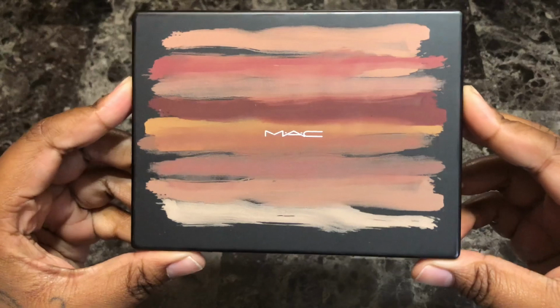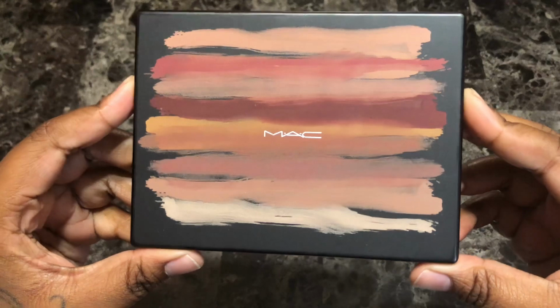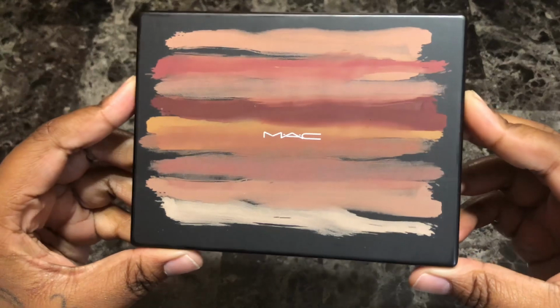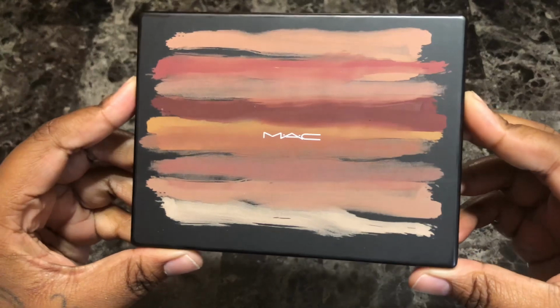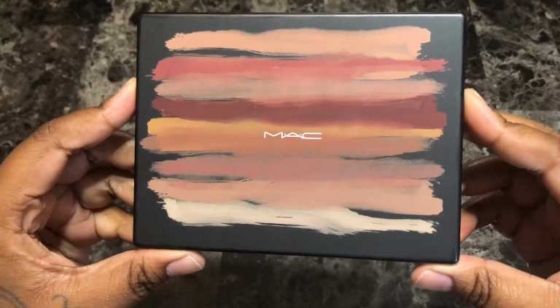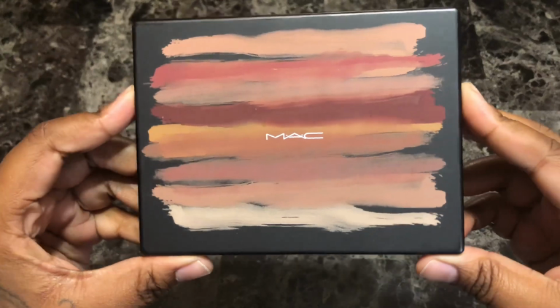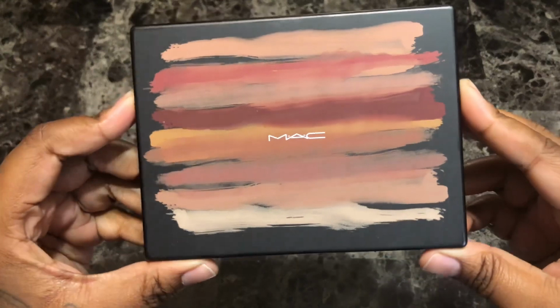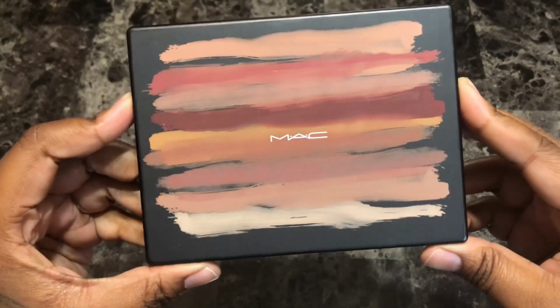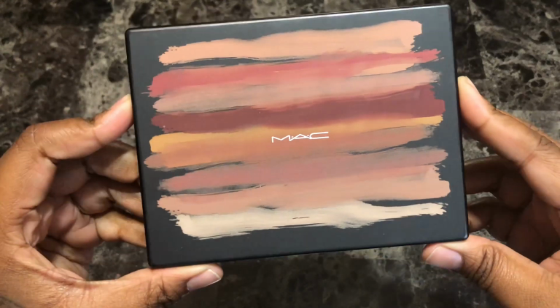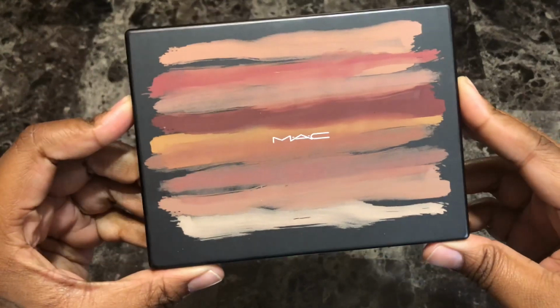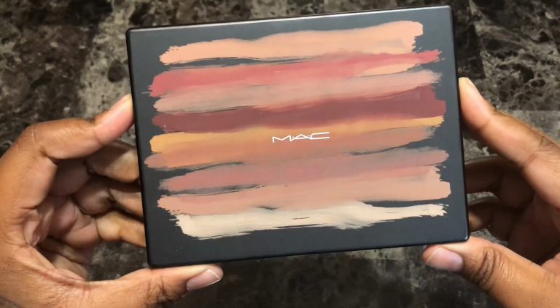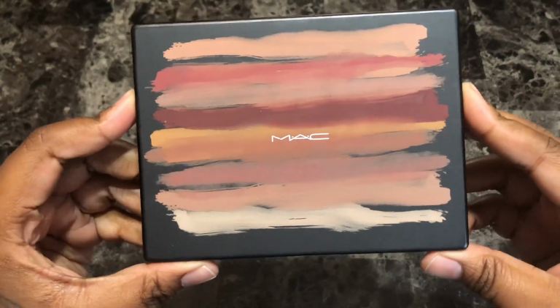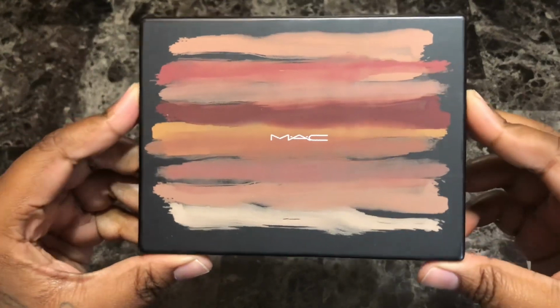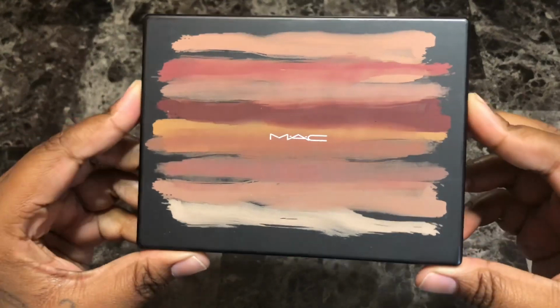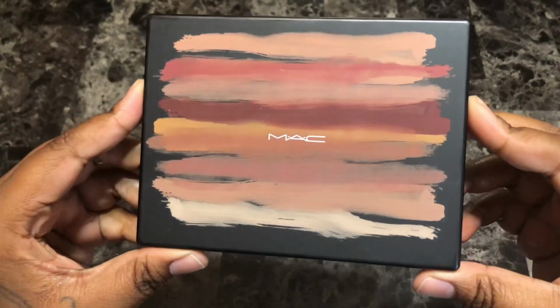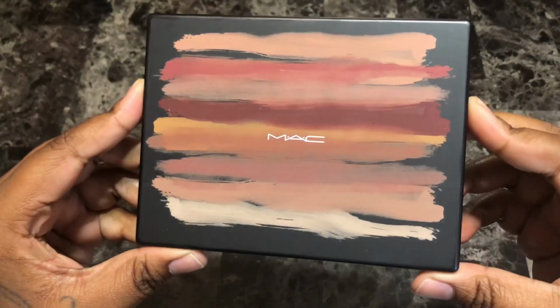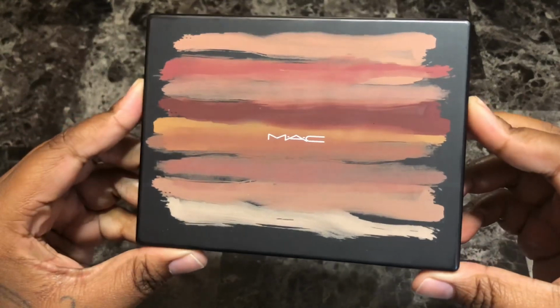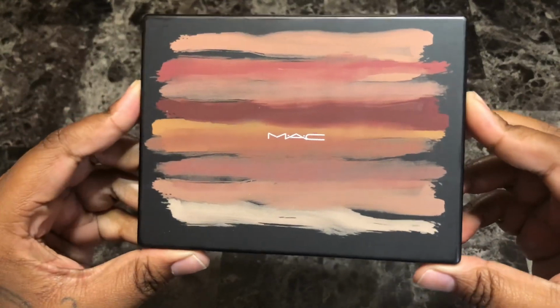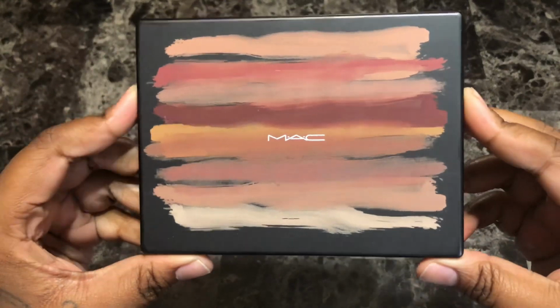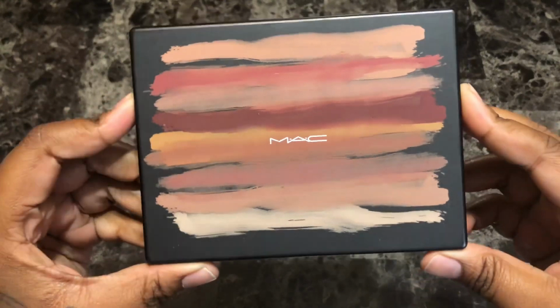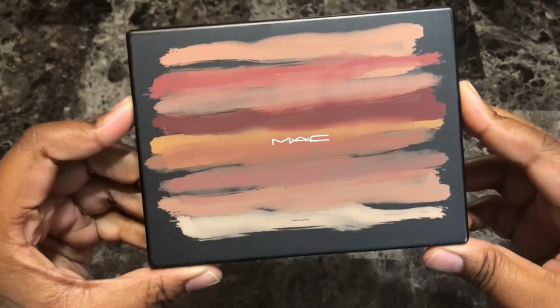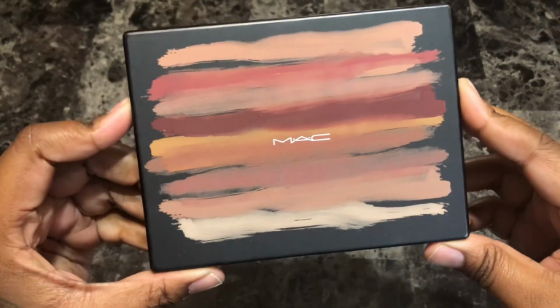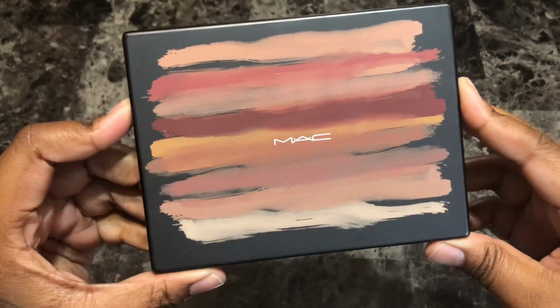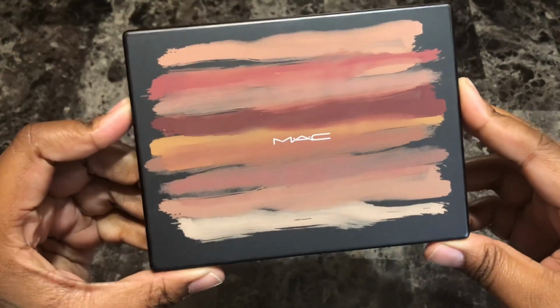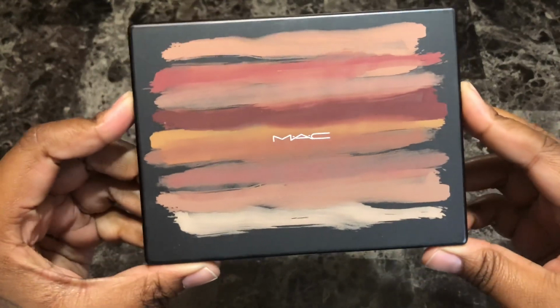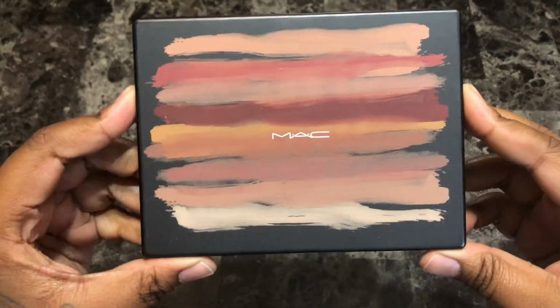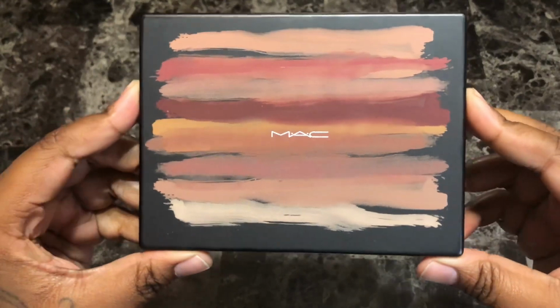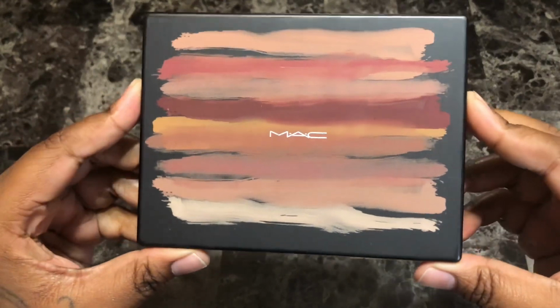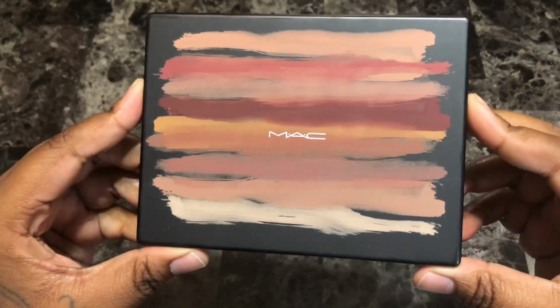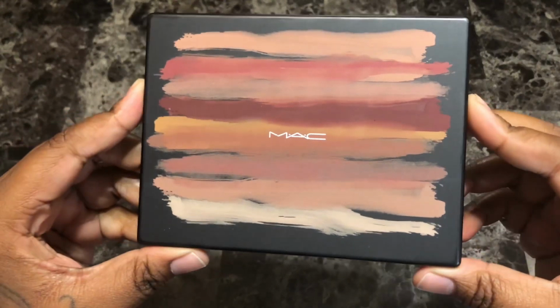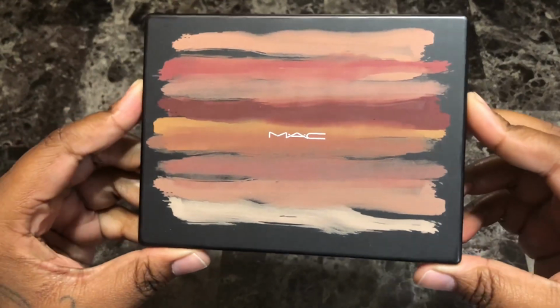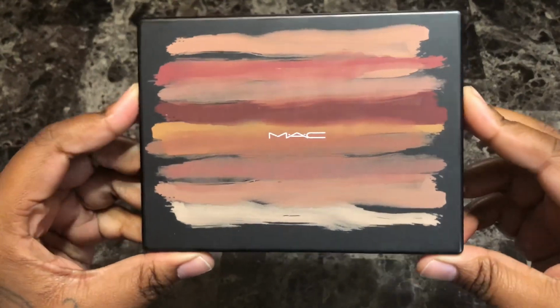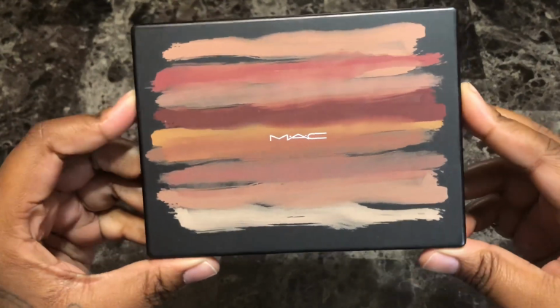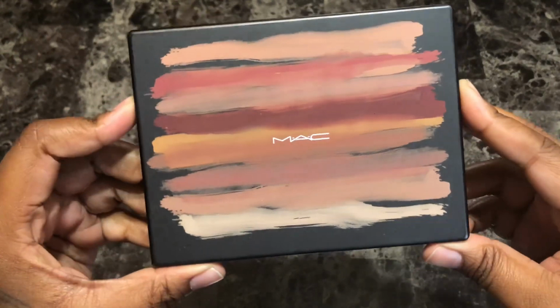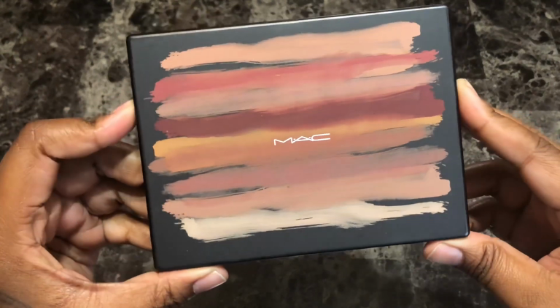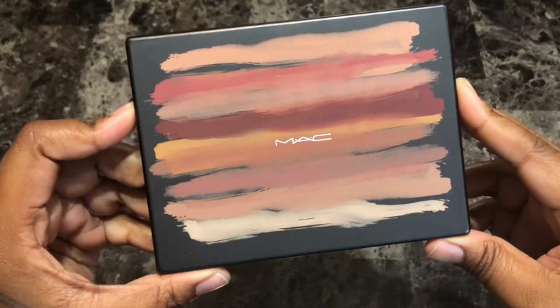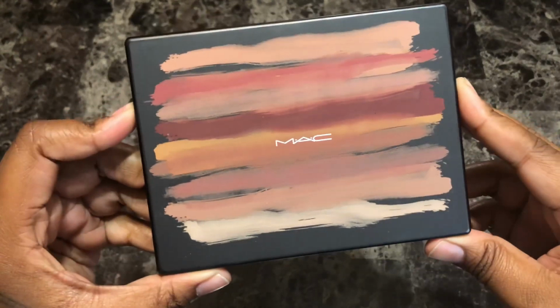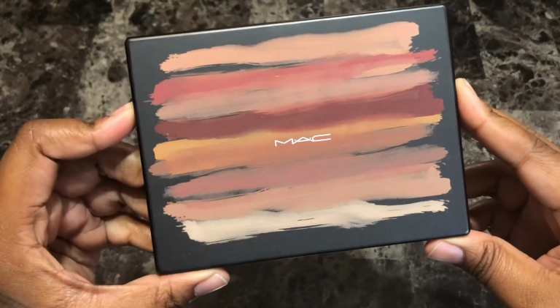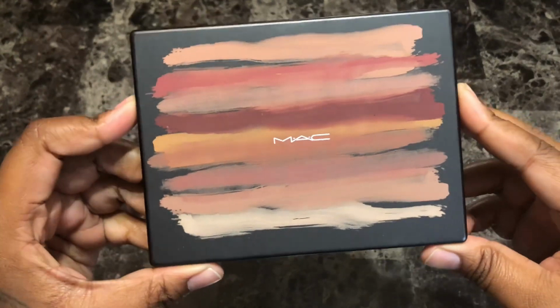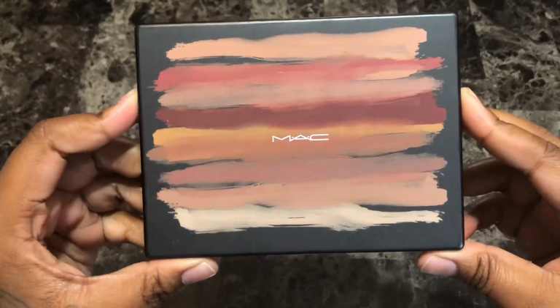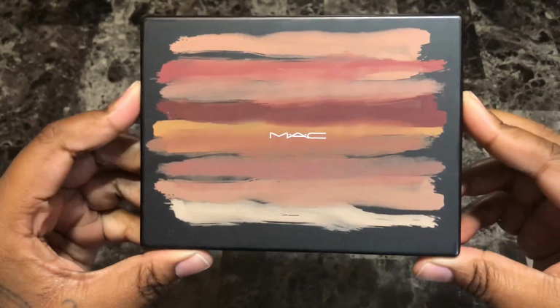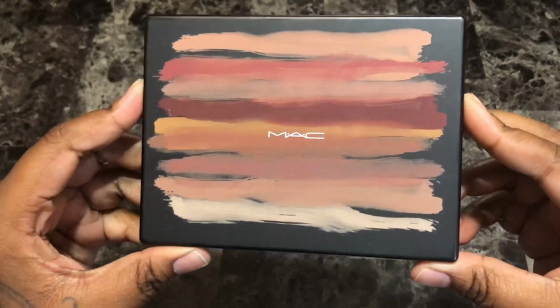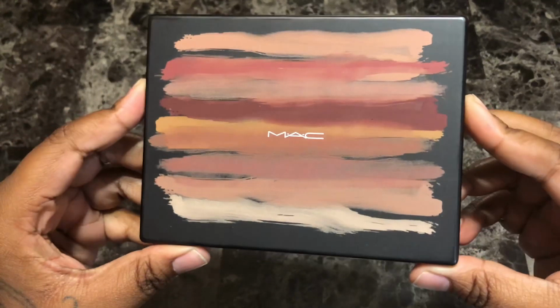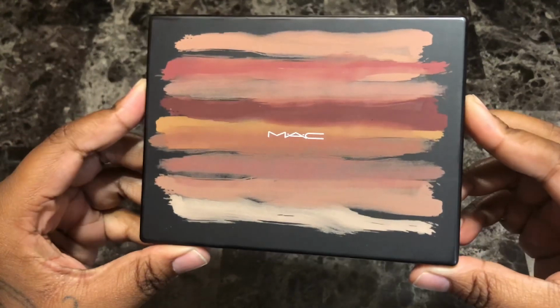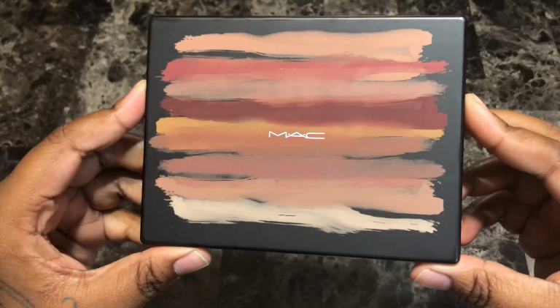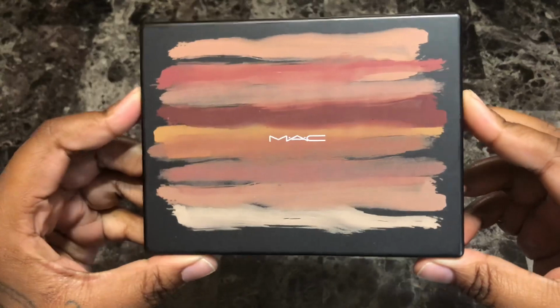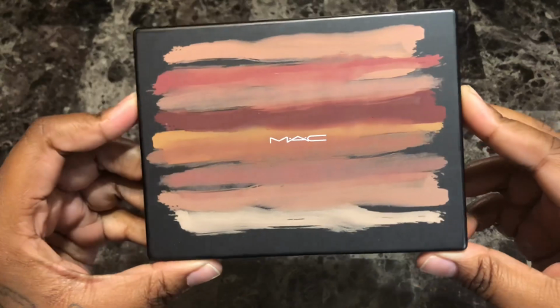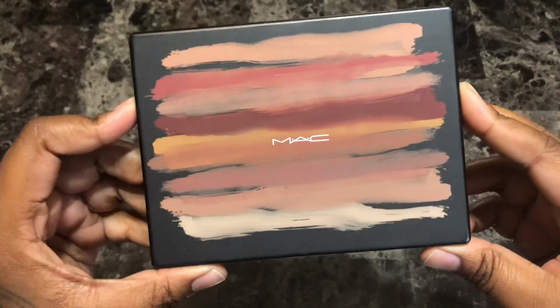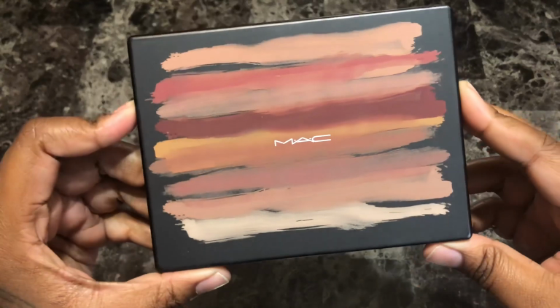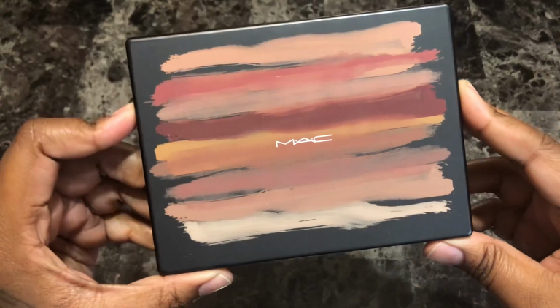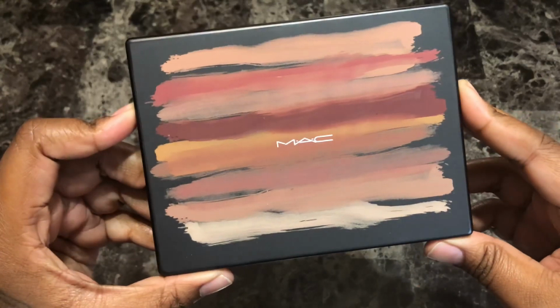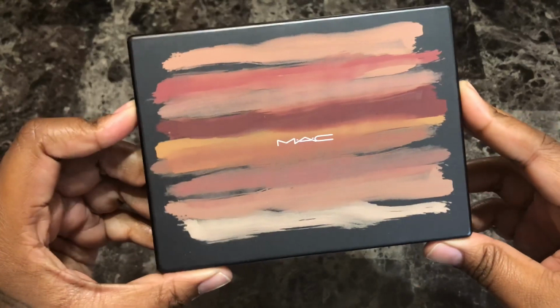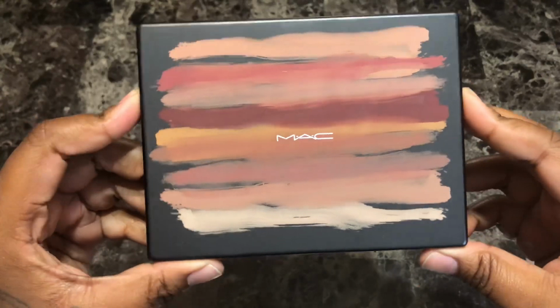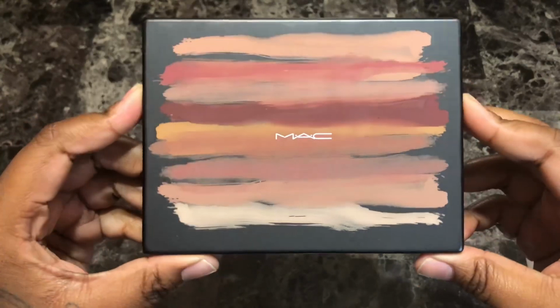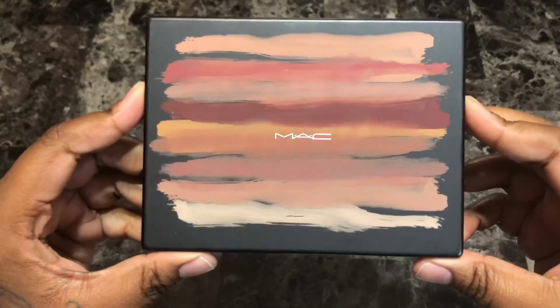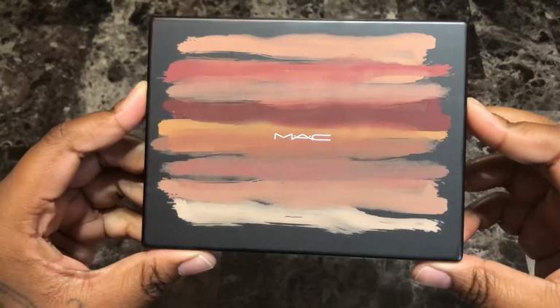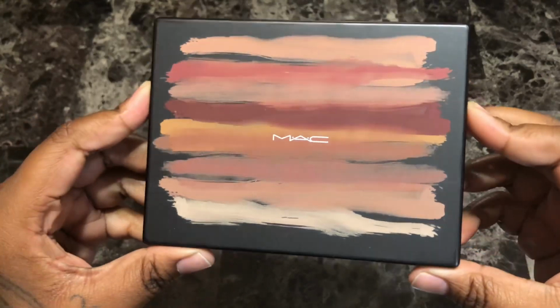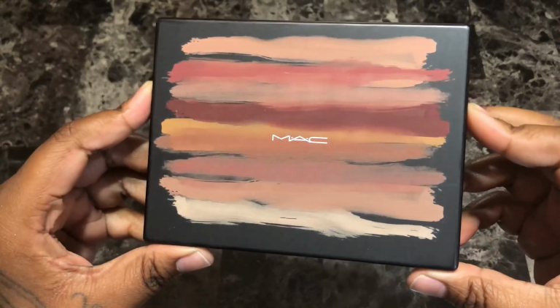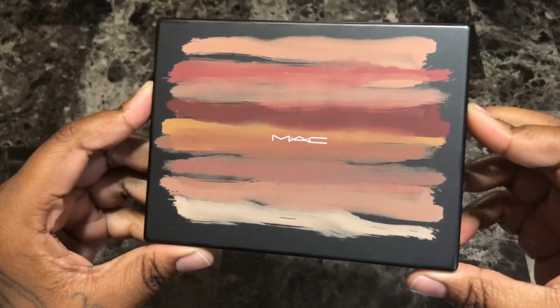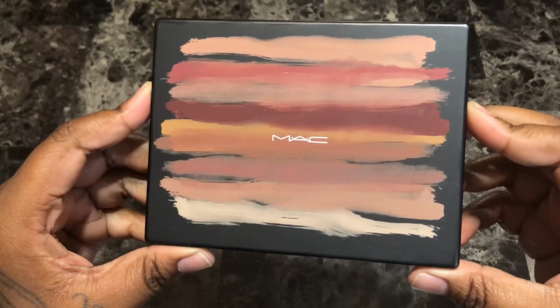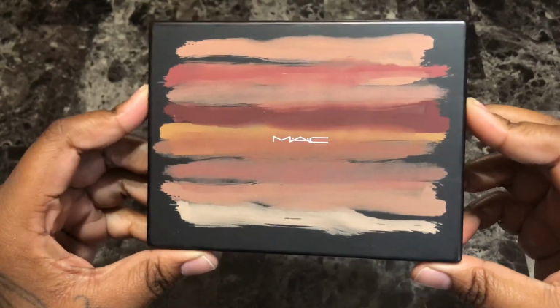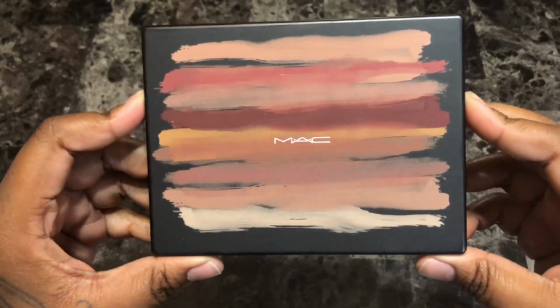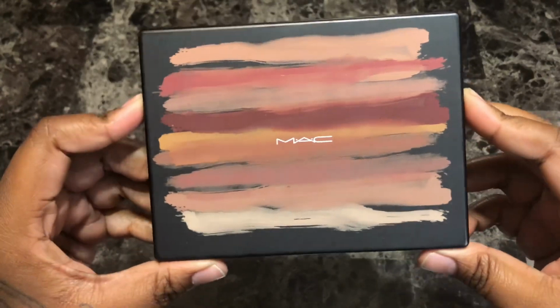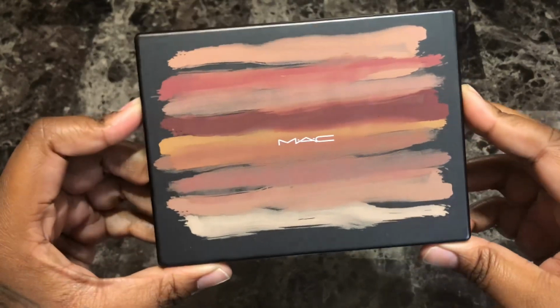Hey everyone, this is Alisha and welcome to my channel. Today I'm going to be doing swatches of the Matte Cosmetics Nude Model Art Library Eyeshadow Palette.